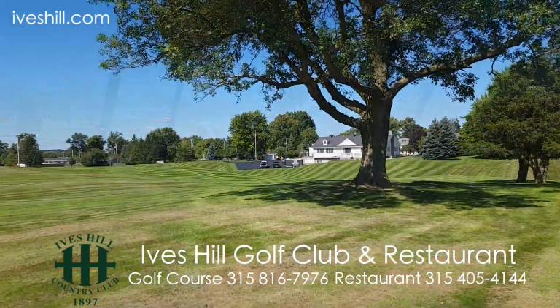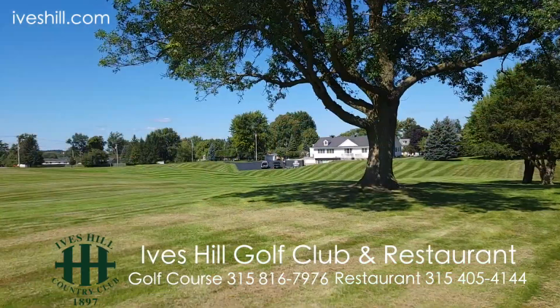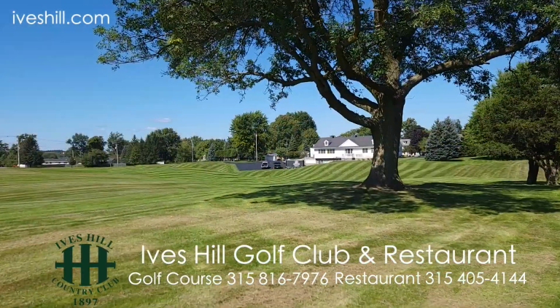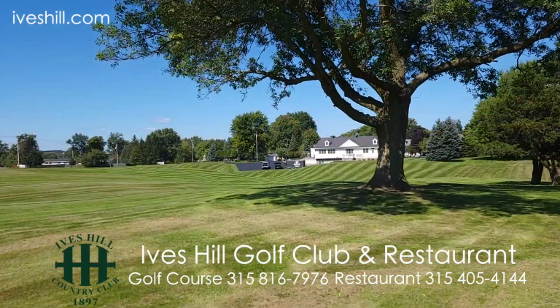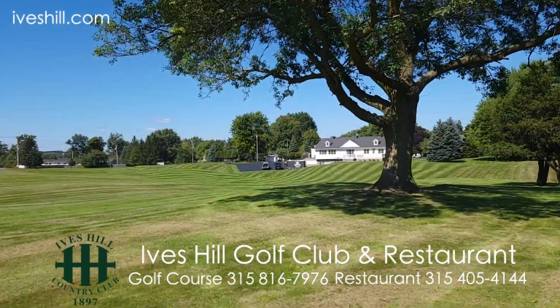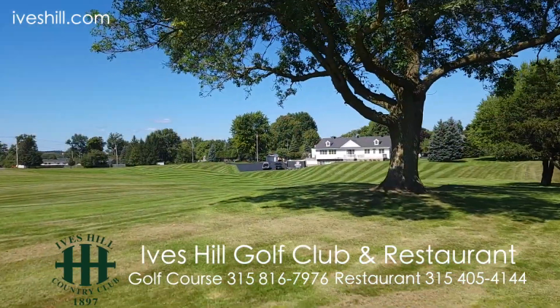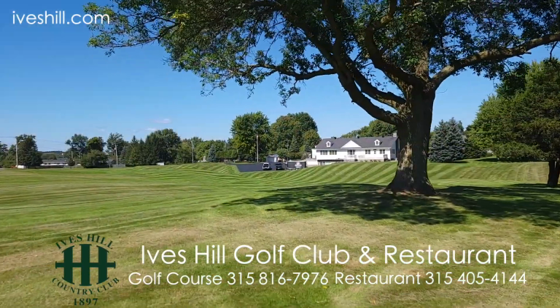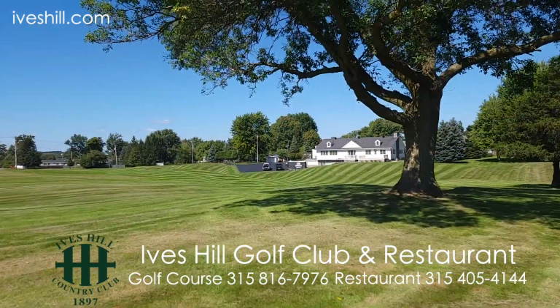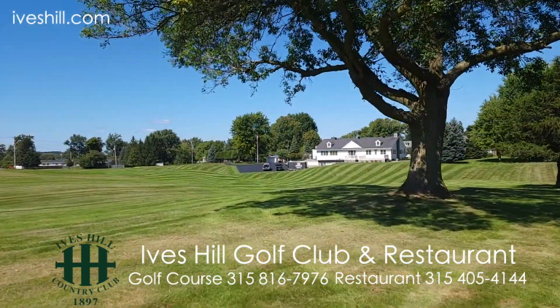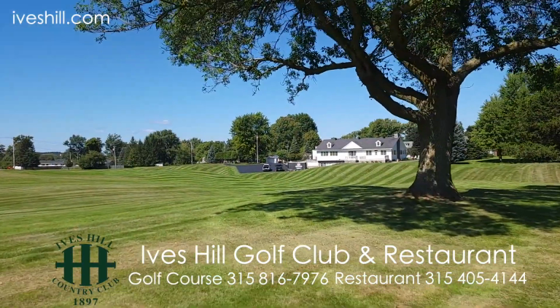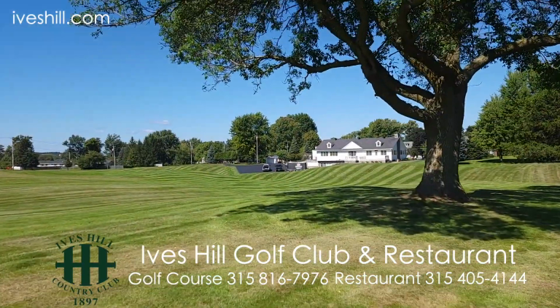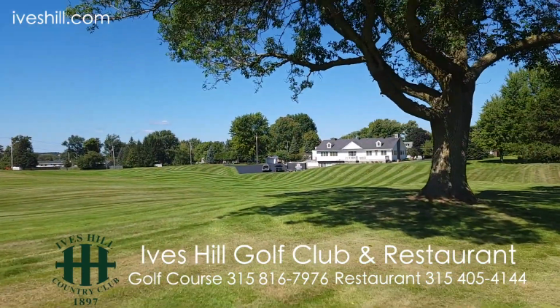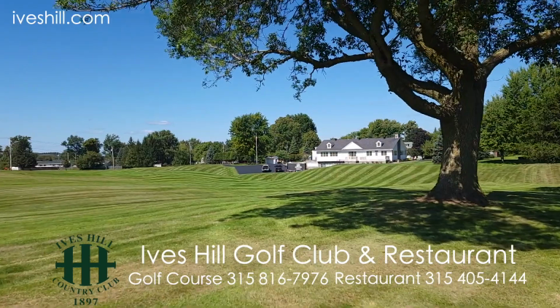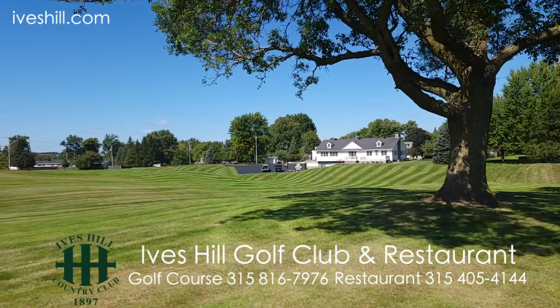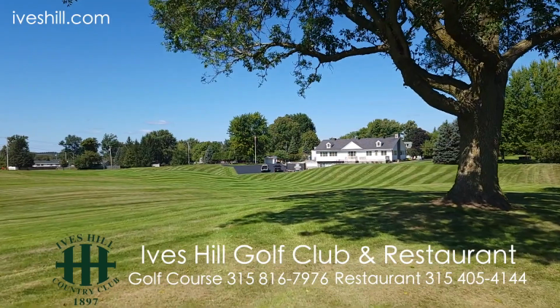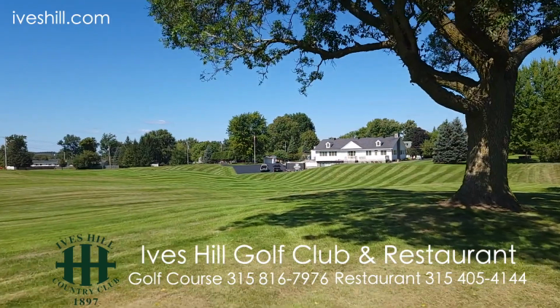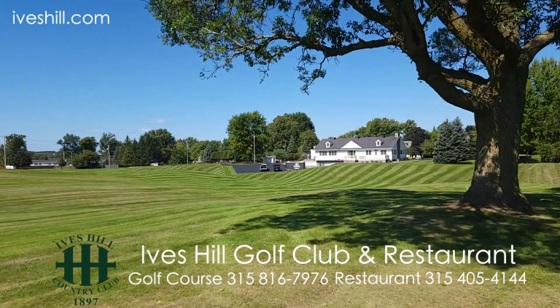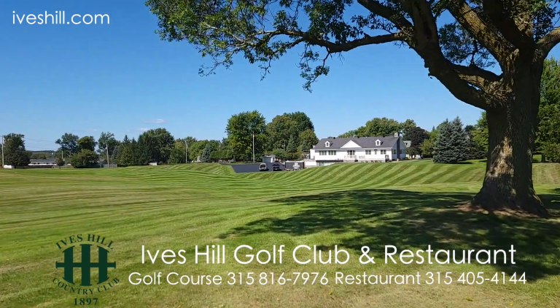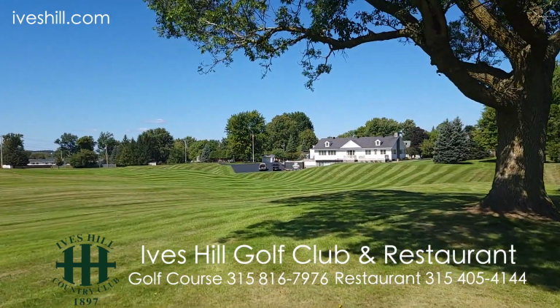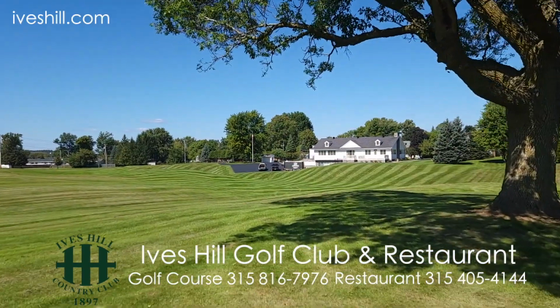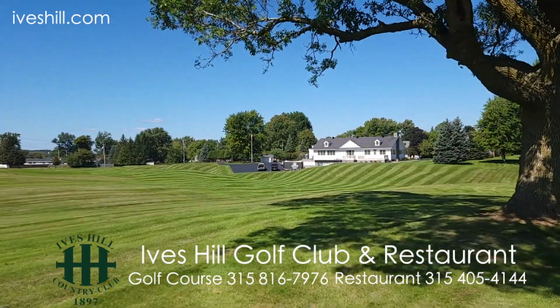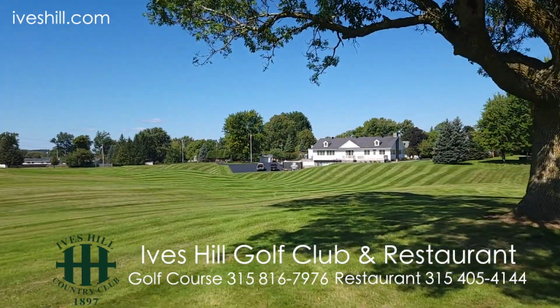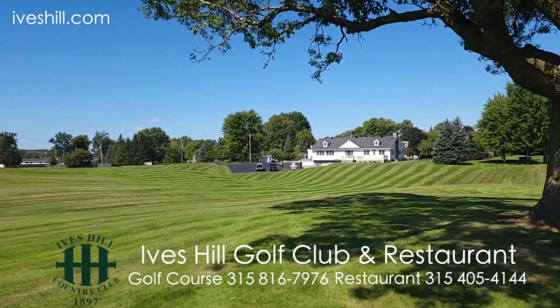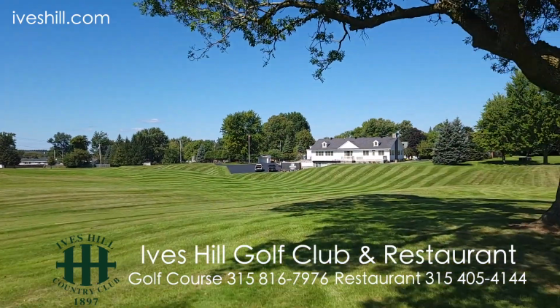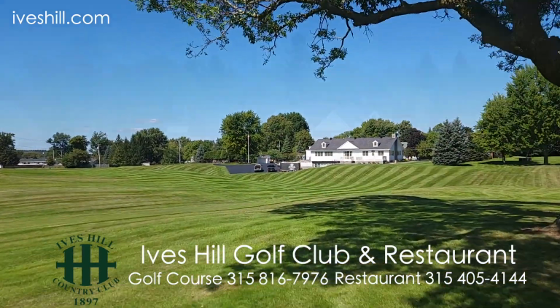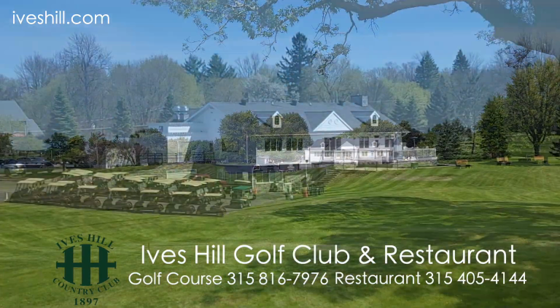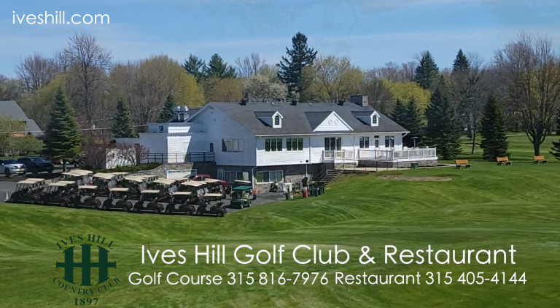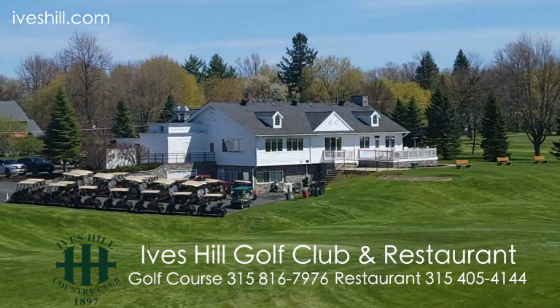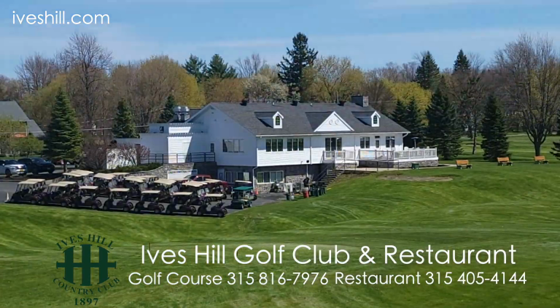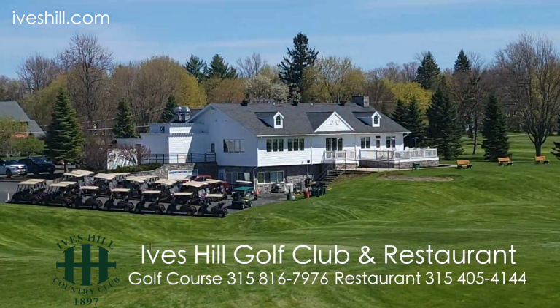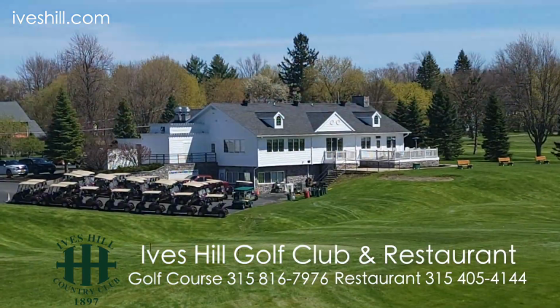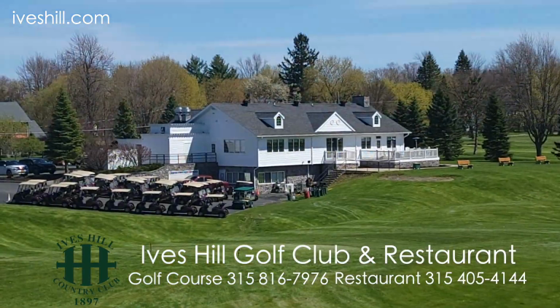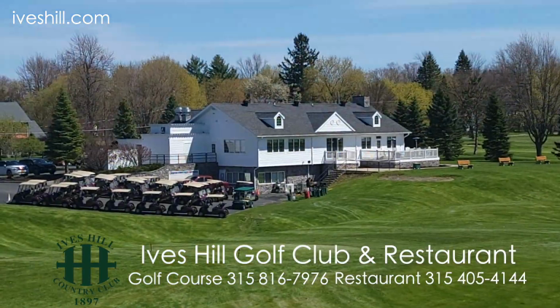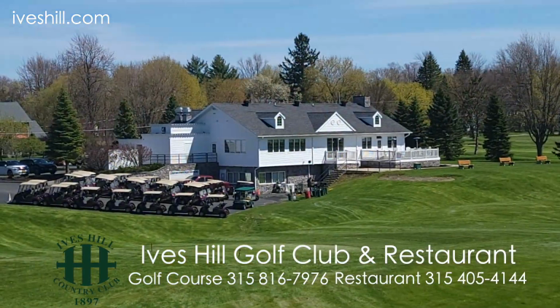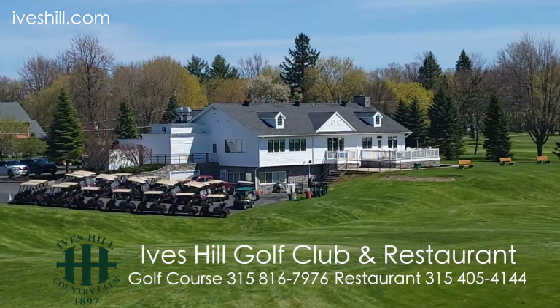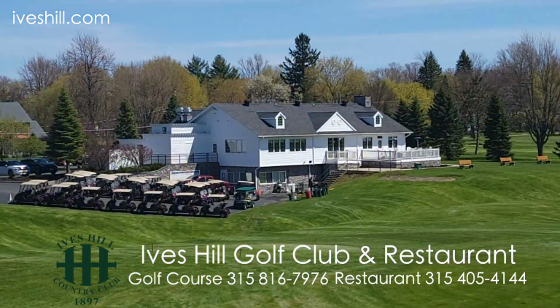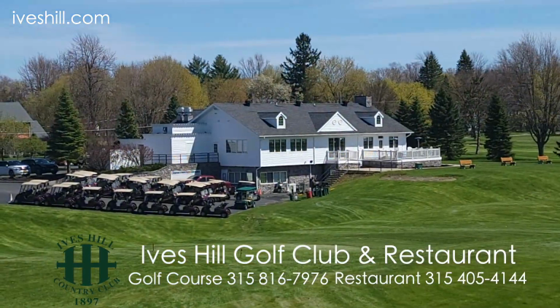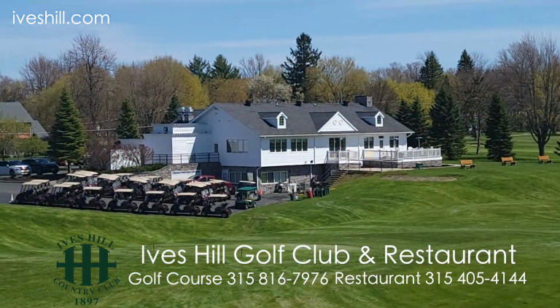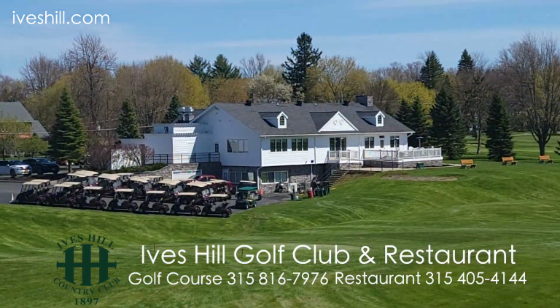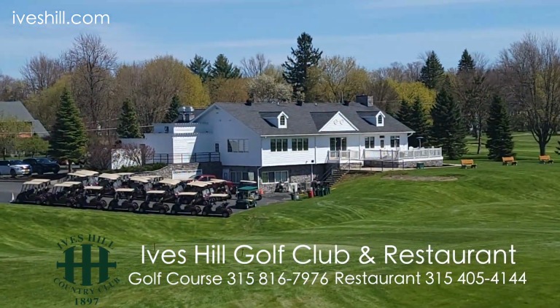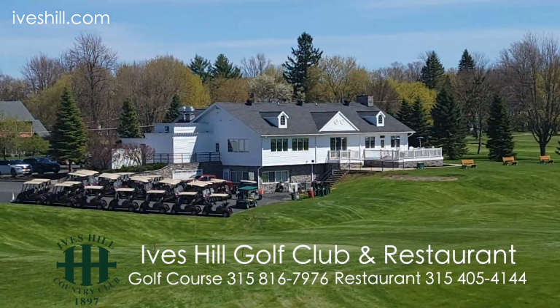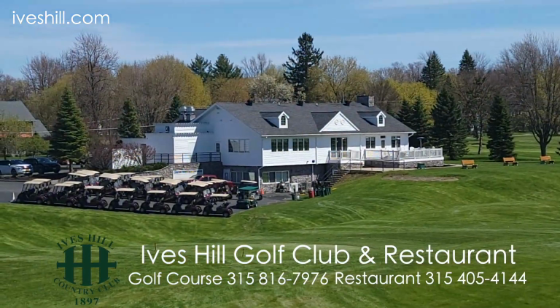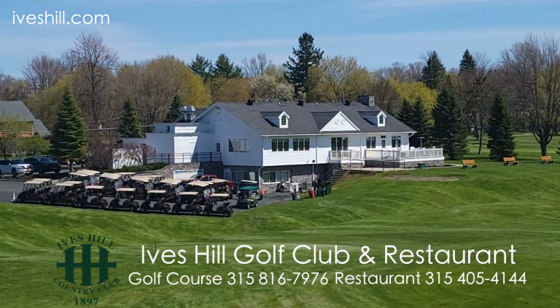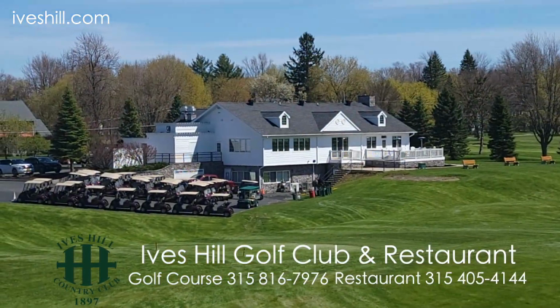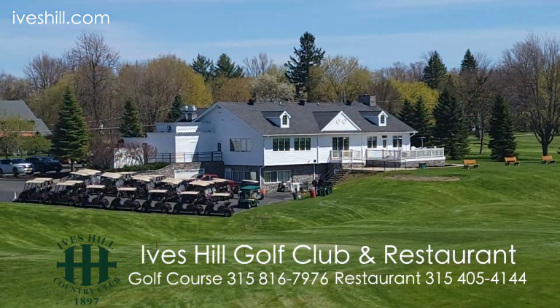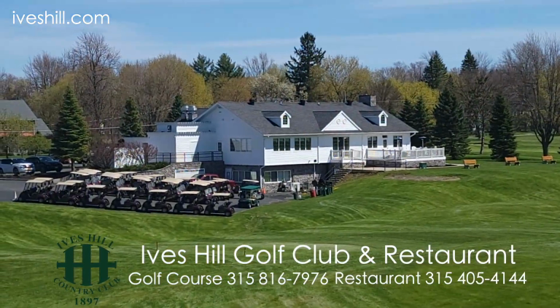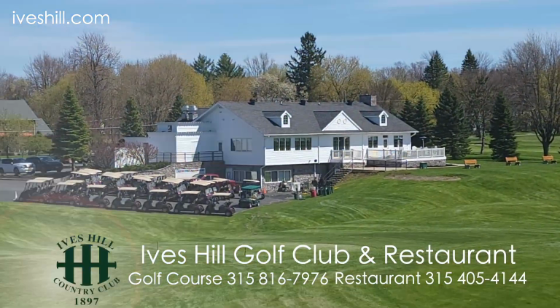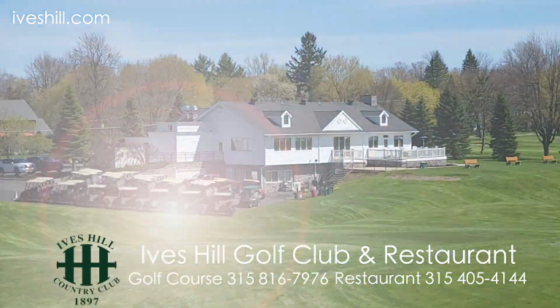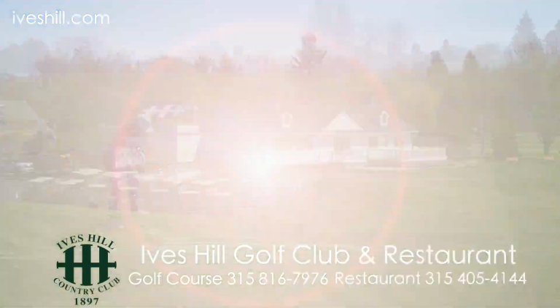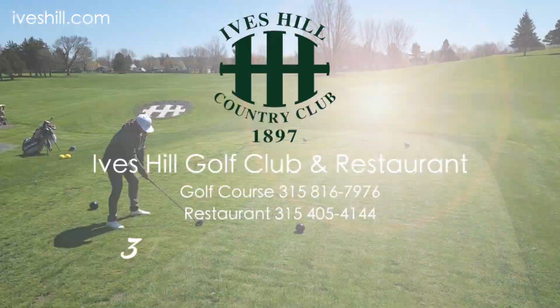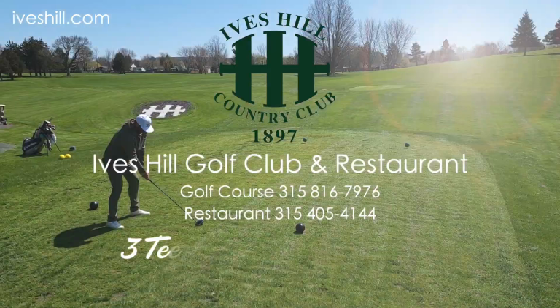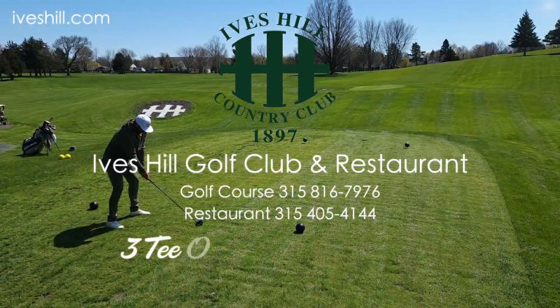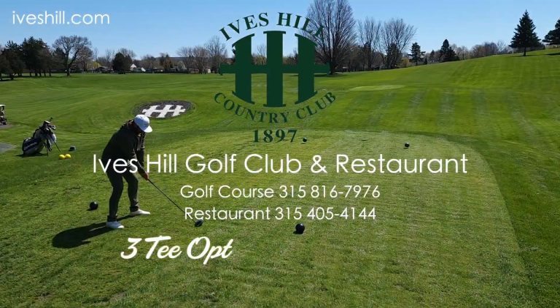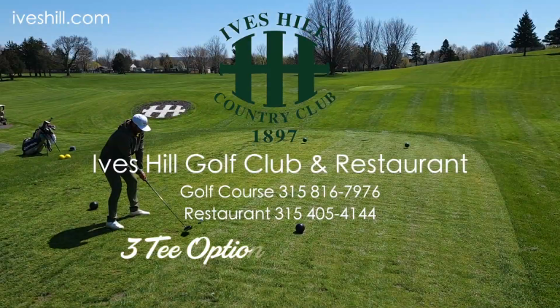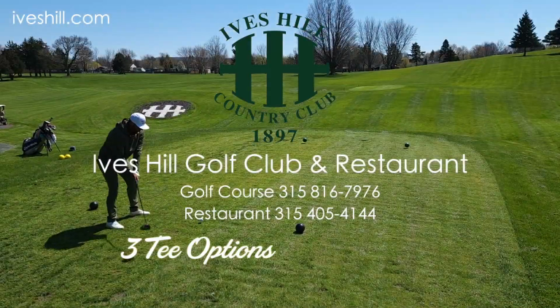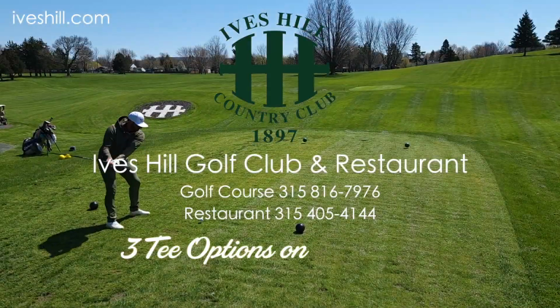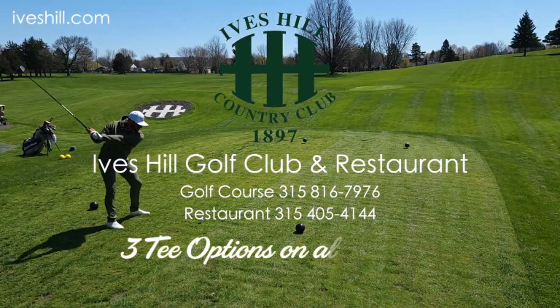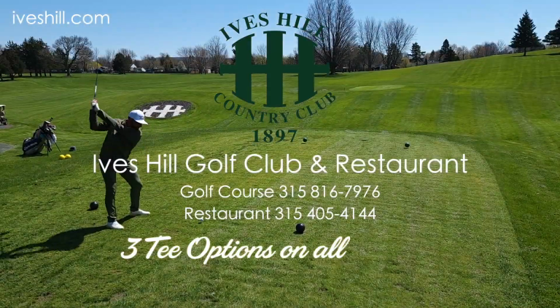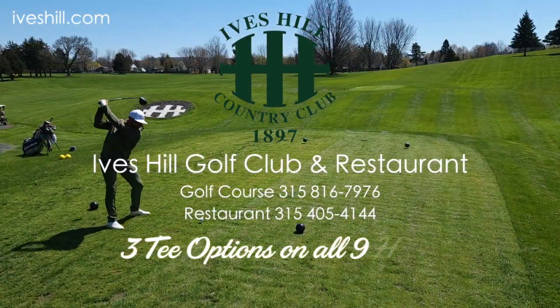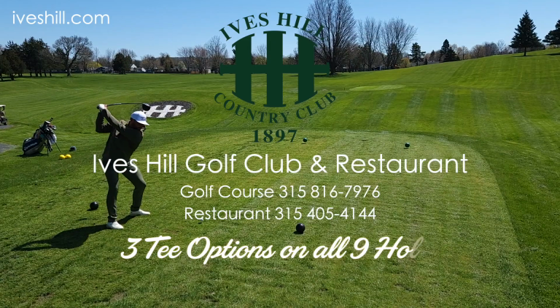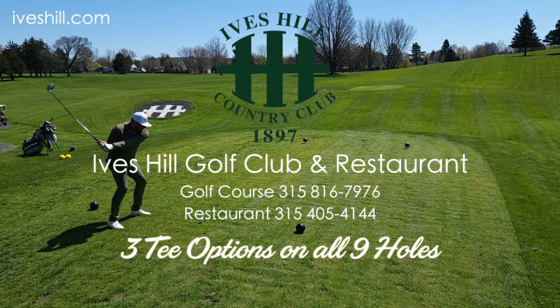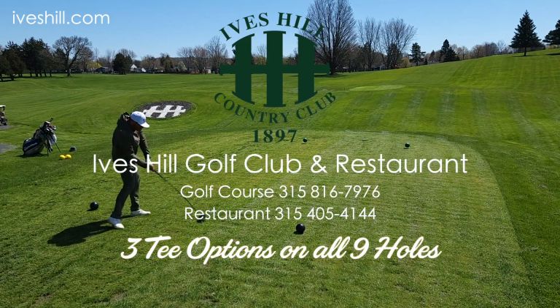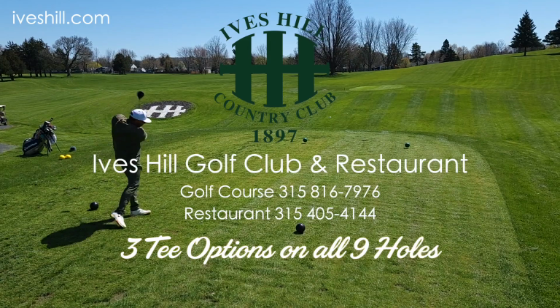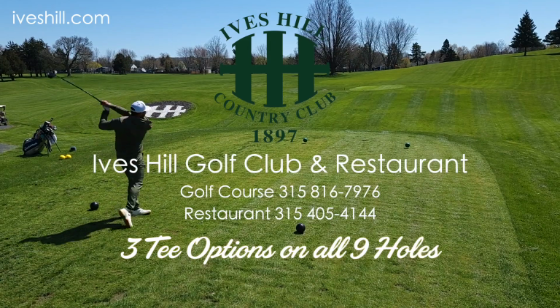Remember, Ives Hill specializes in hosting parties and events at their newly renovated clubhouse and restaurant. Have a great day. Bye-bye.